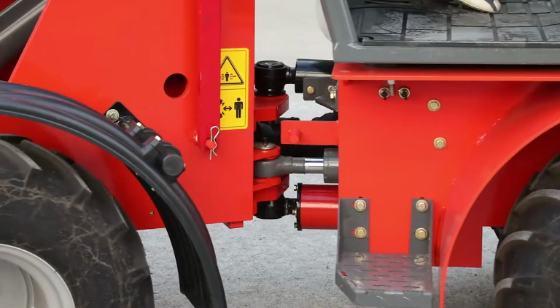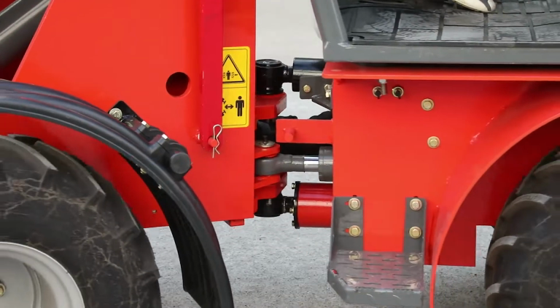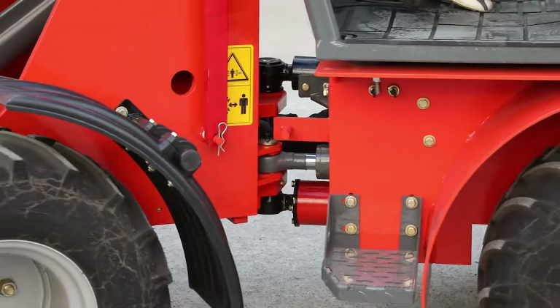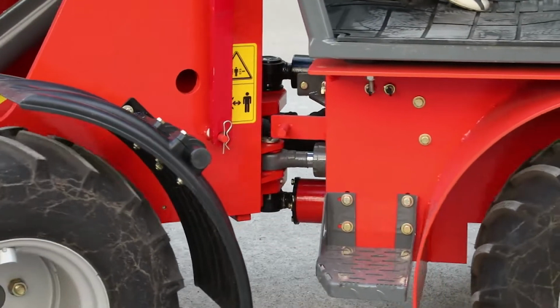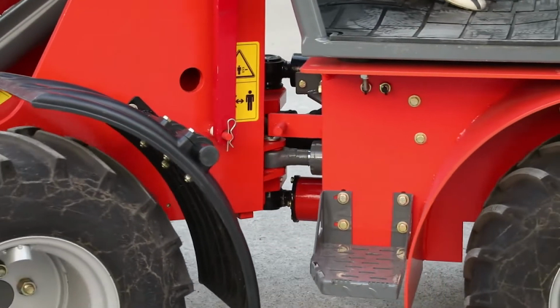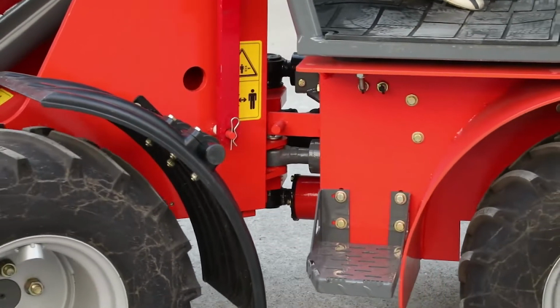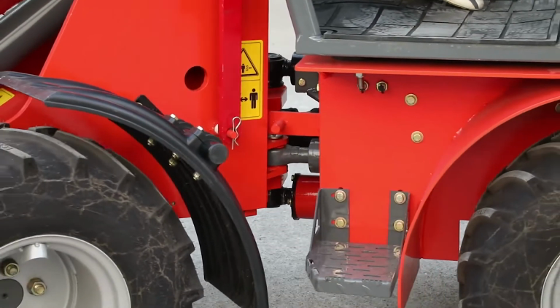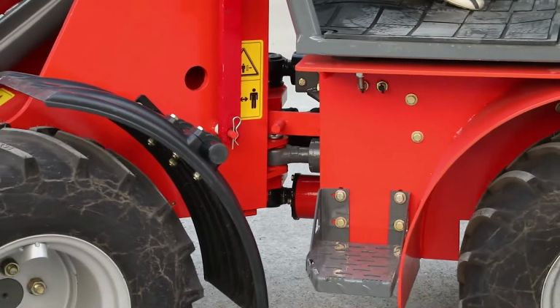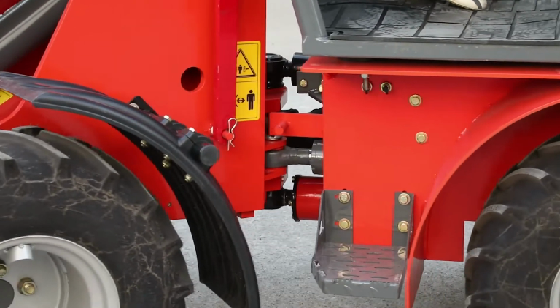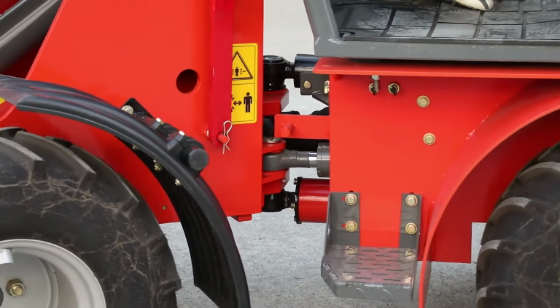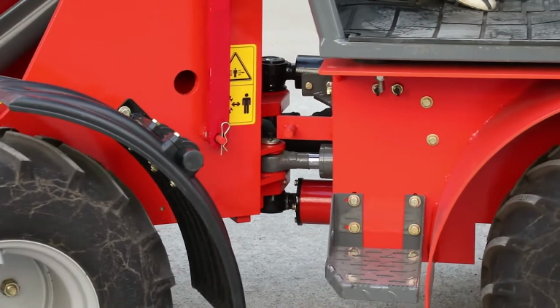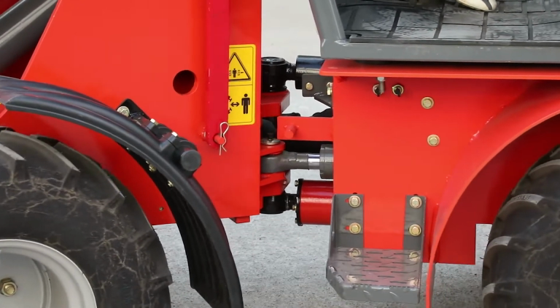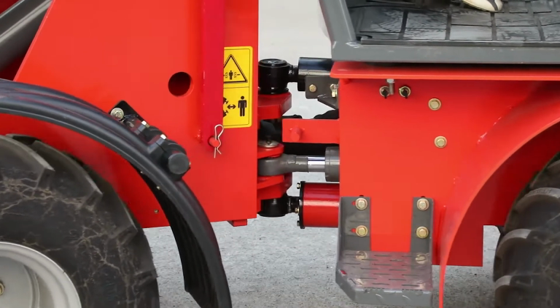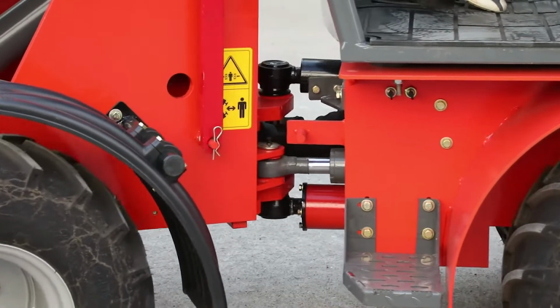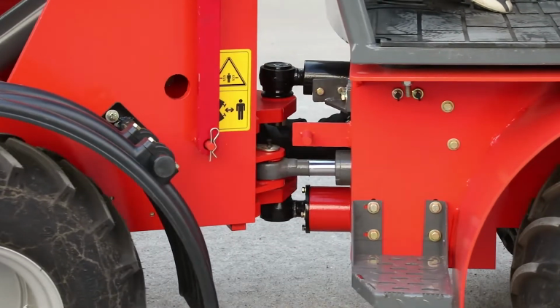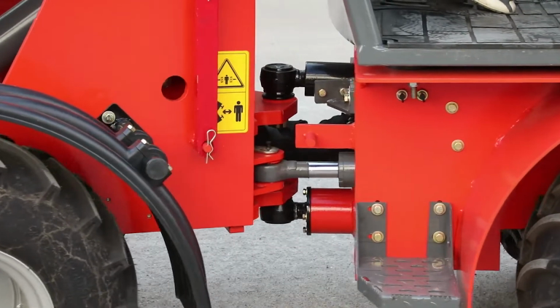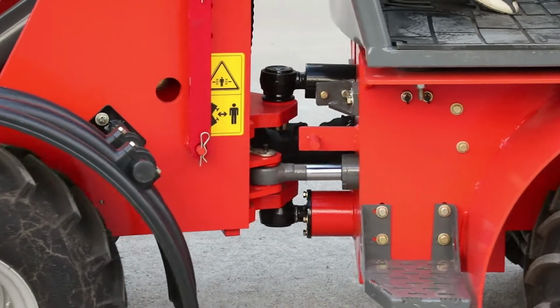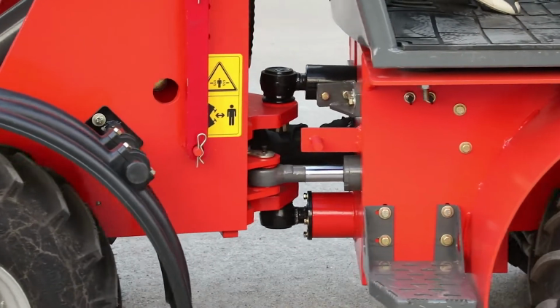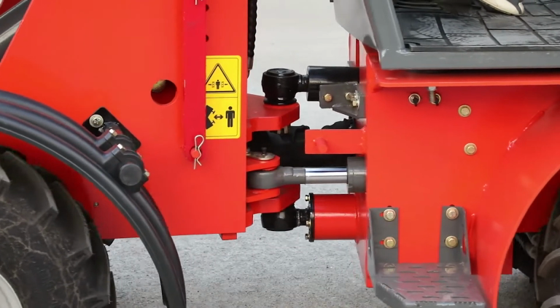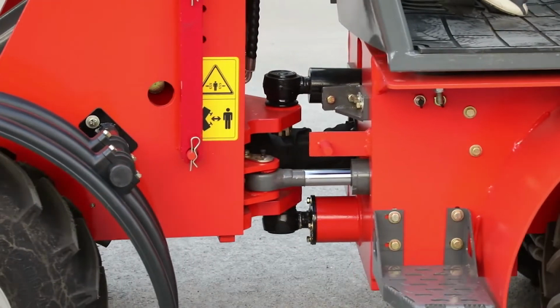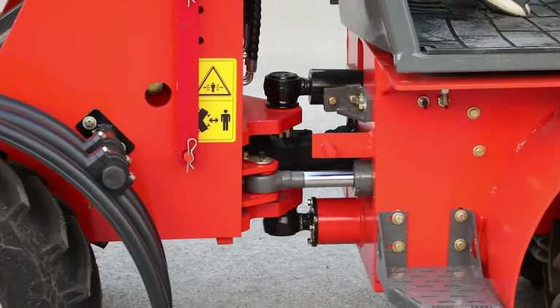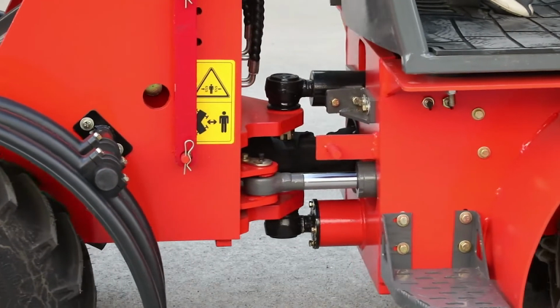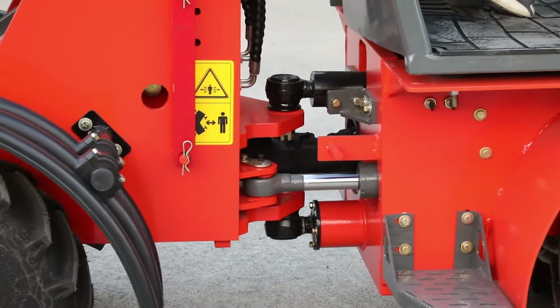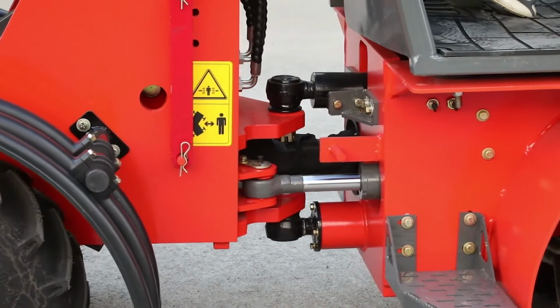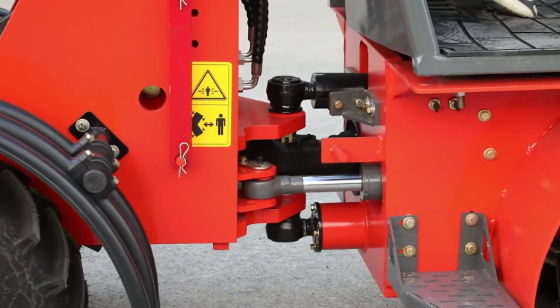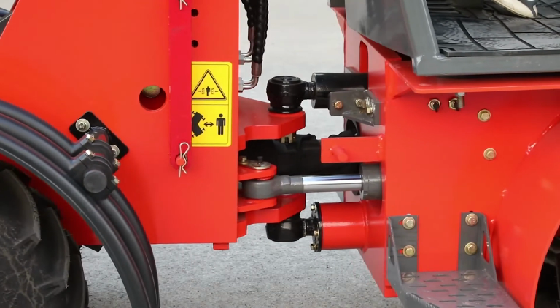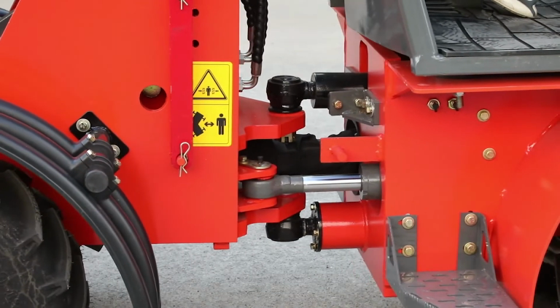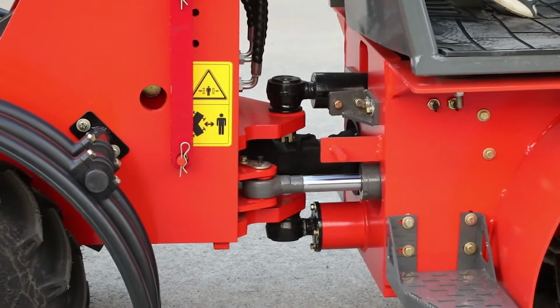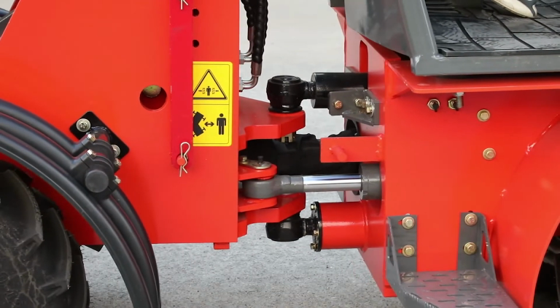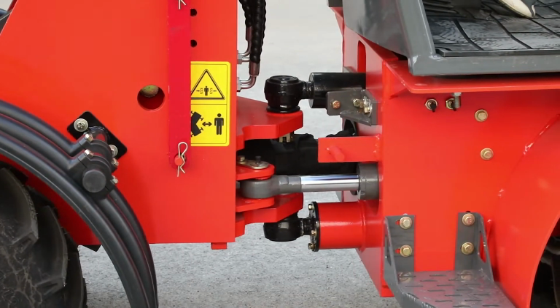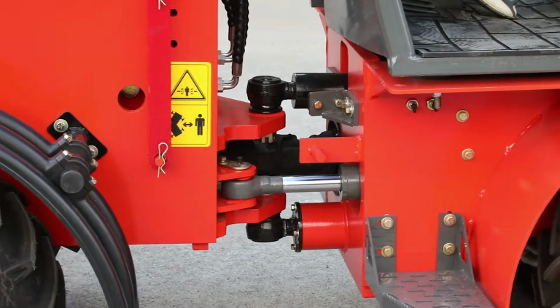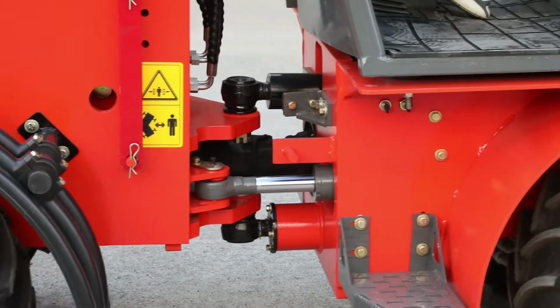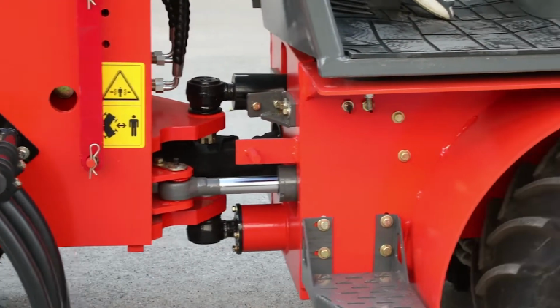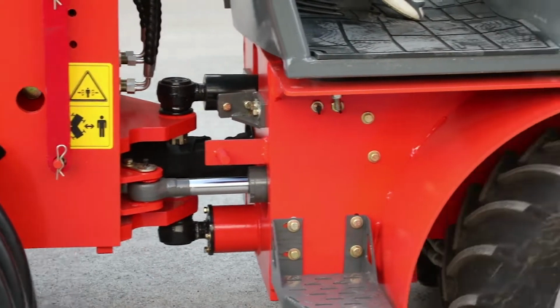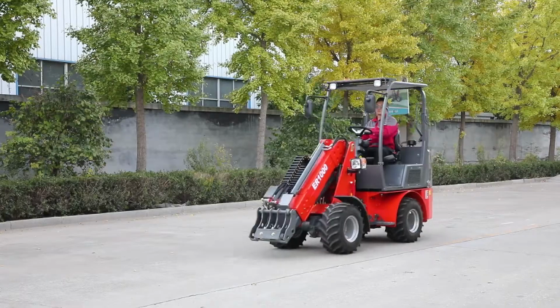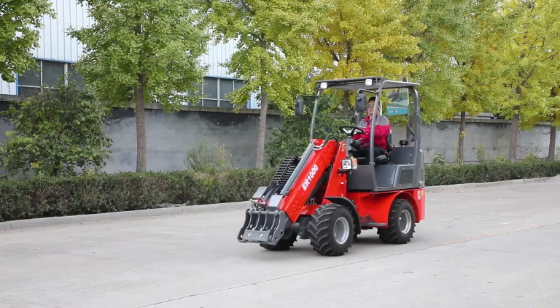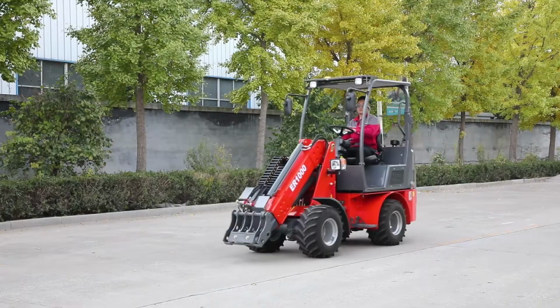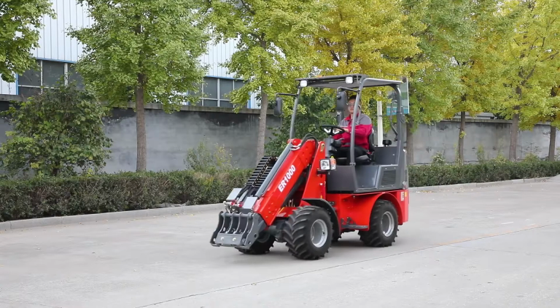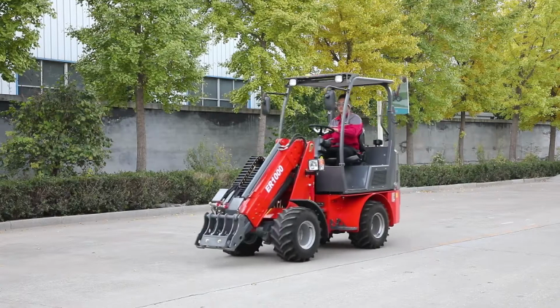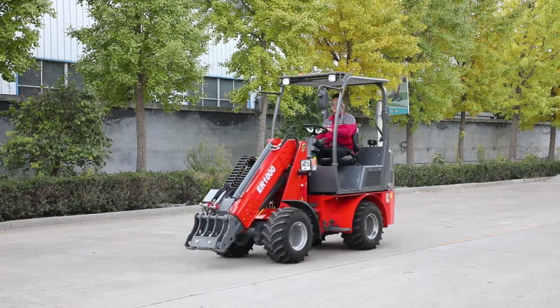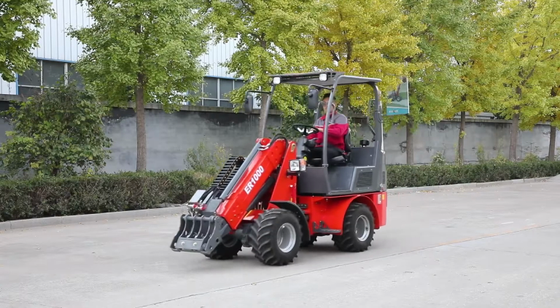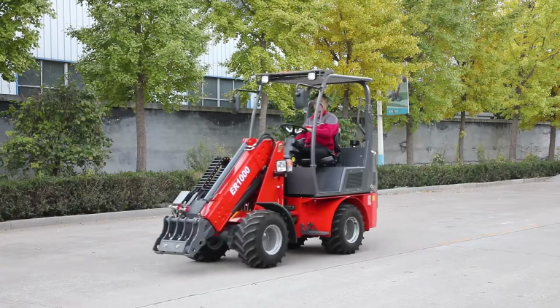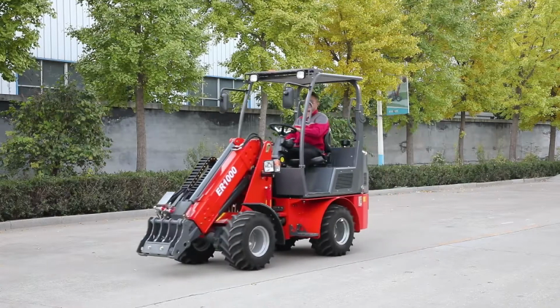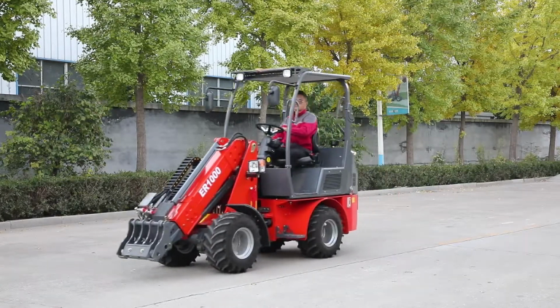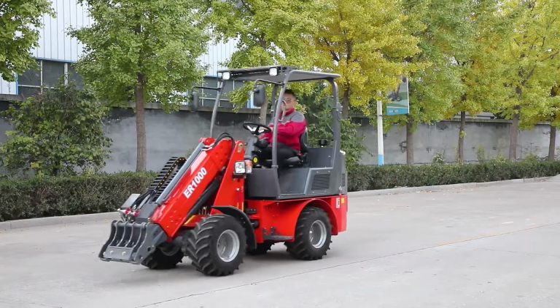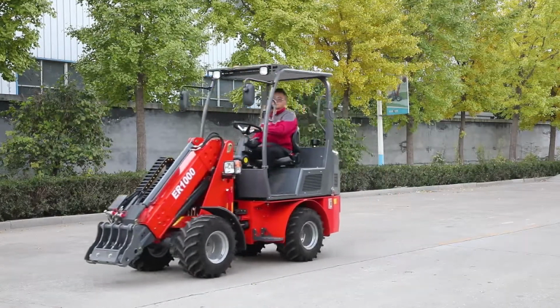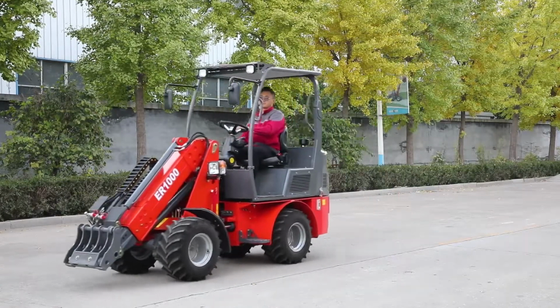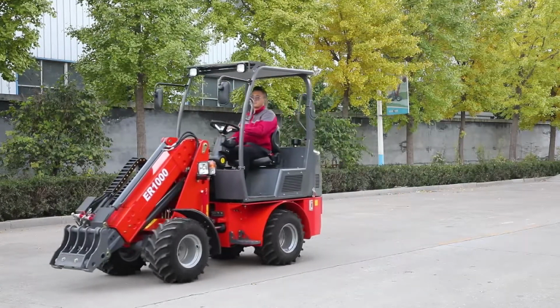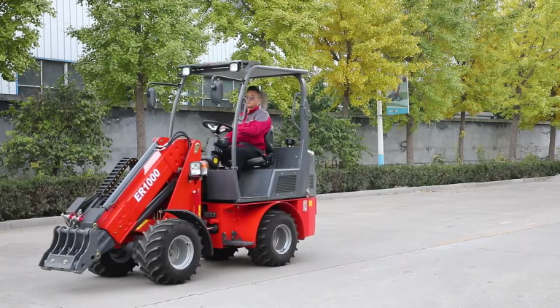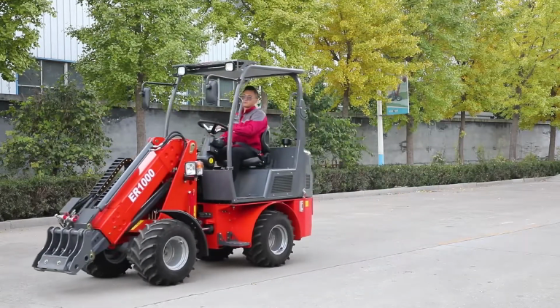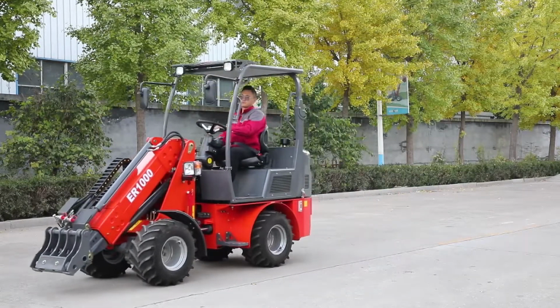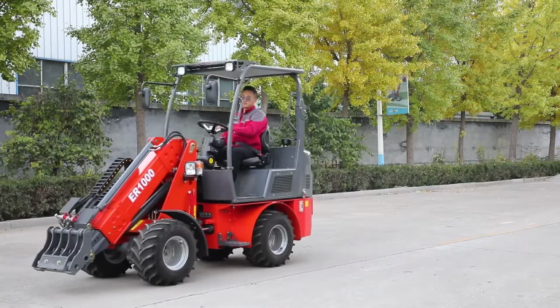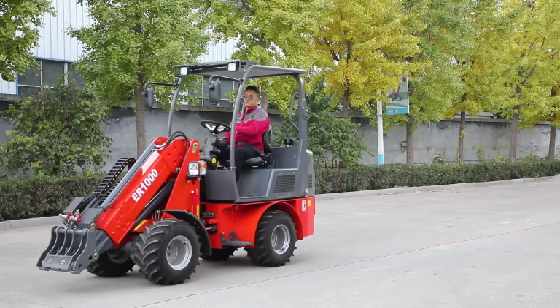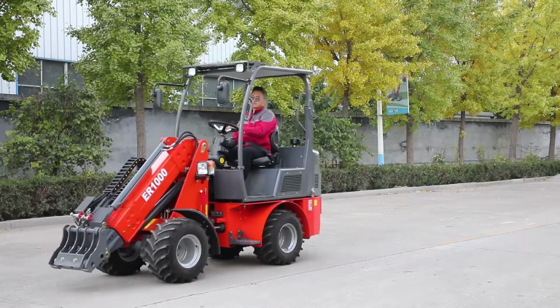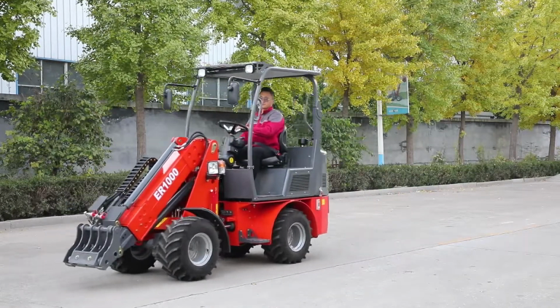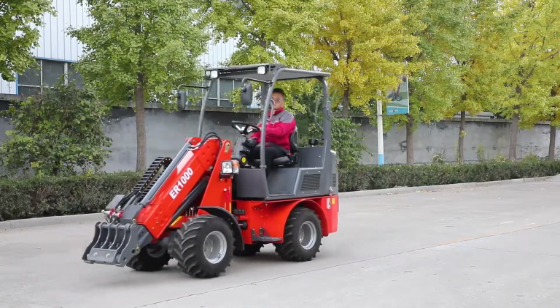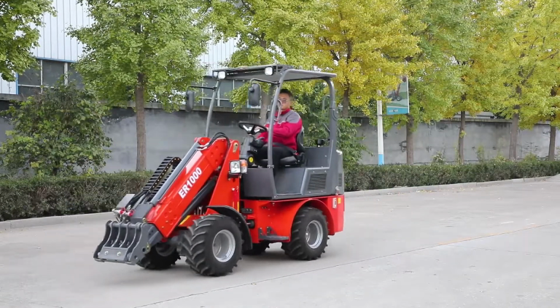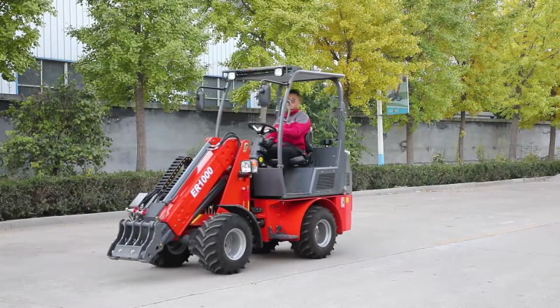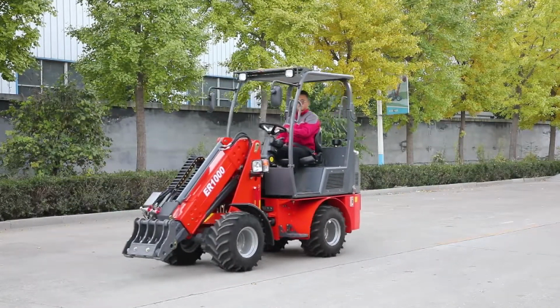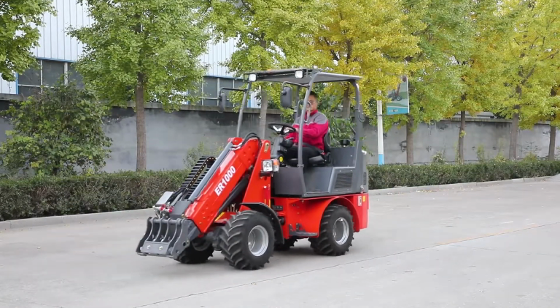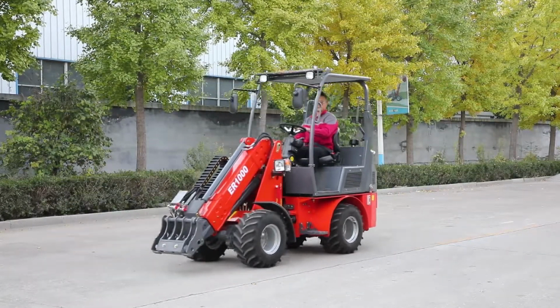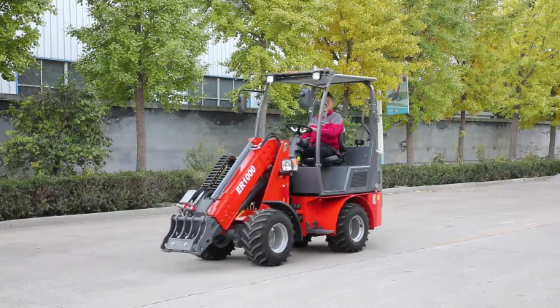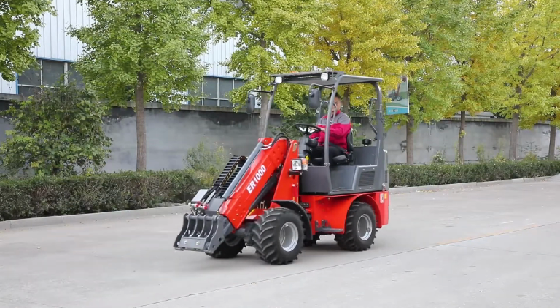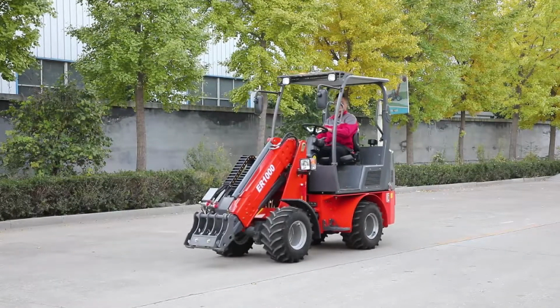Equipped with an 18.2 kW Kubota engine, meeting the EPA-4 and Euro-5 emission standards.